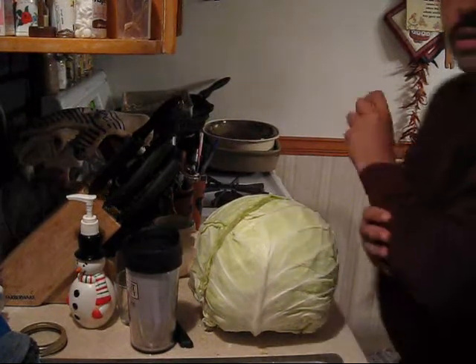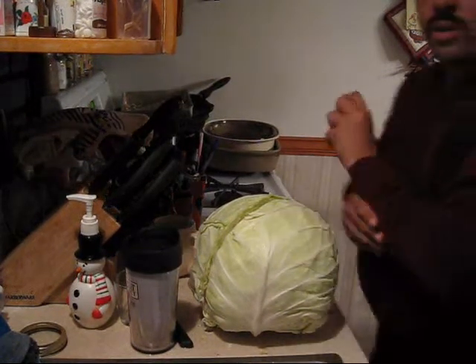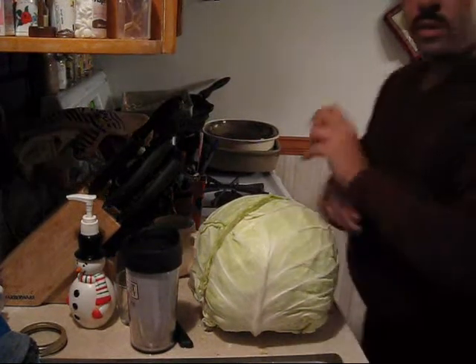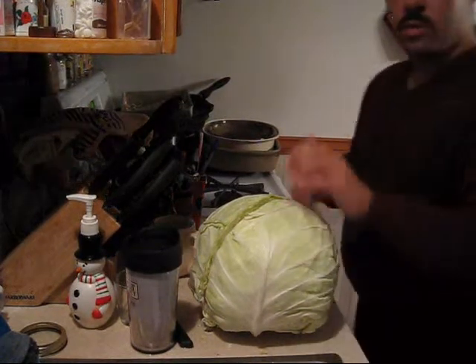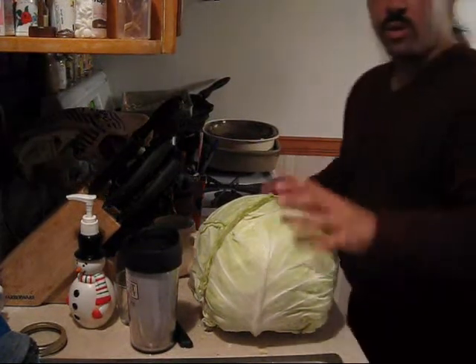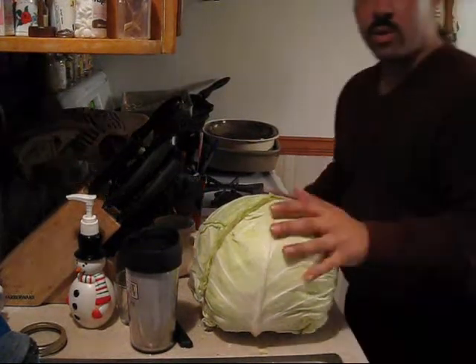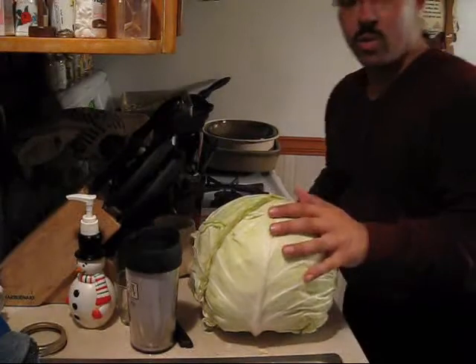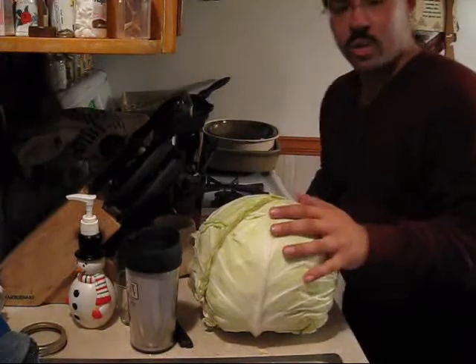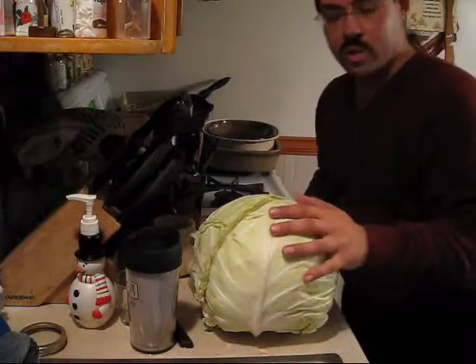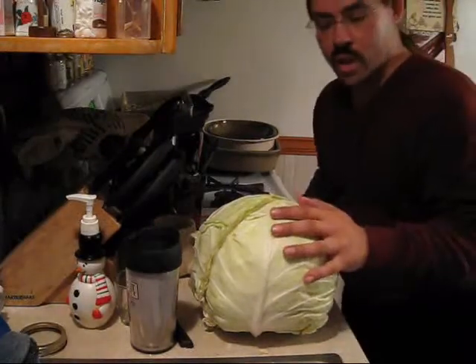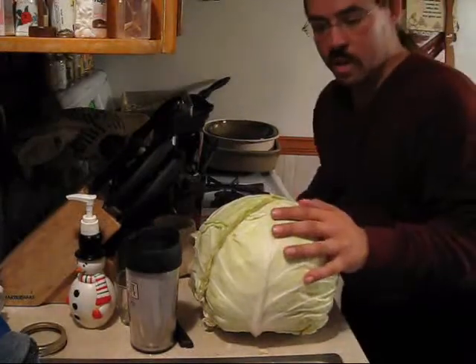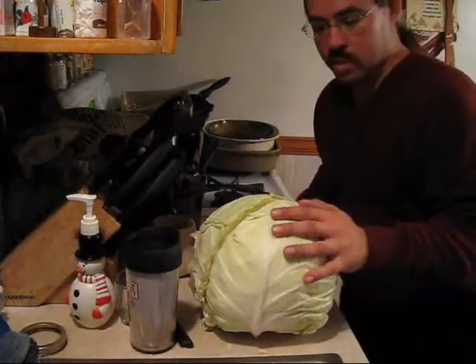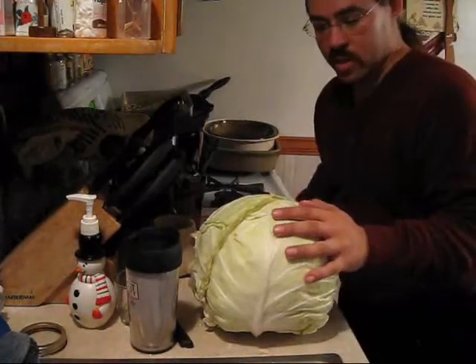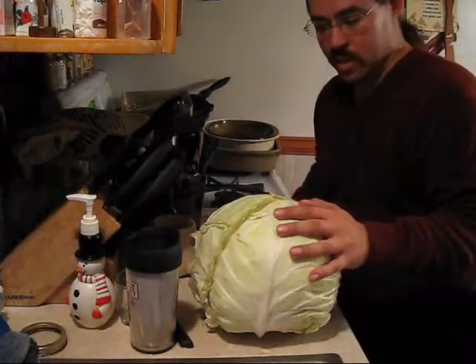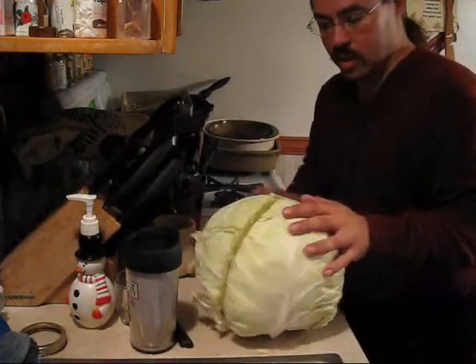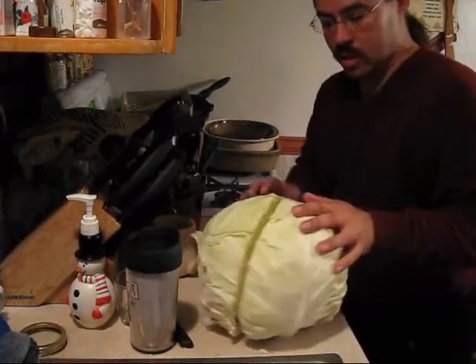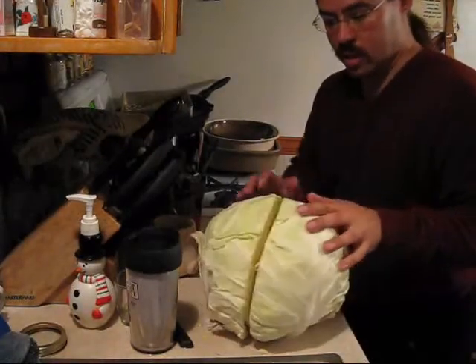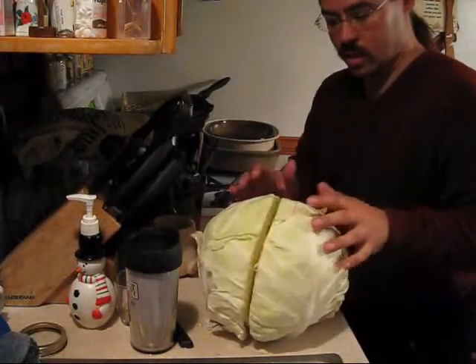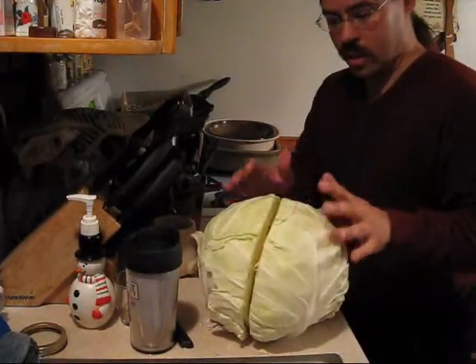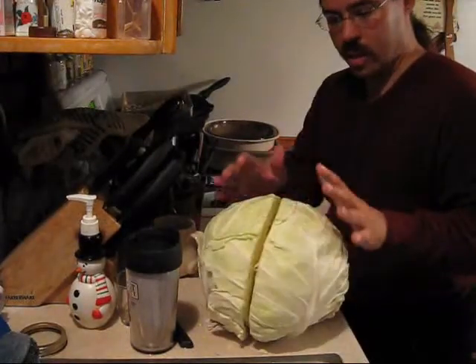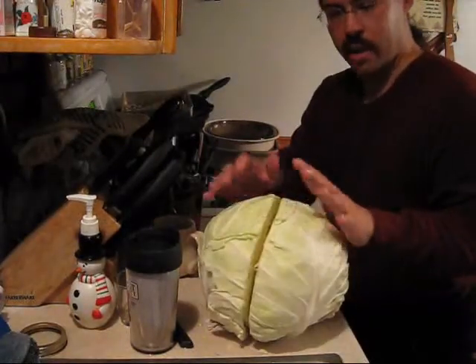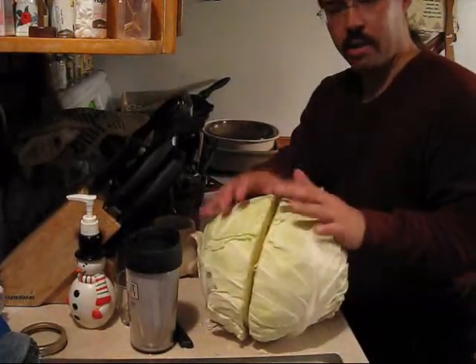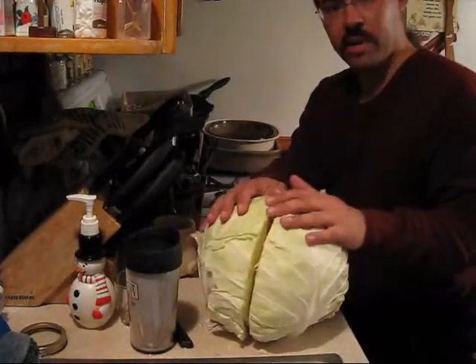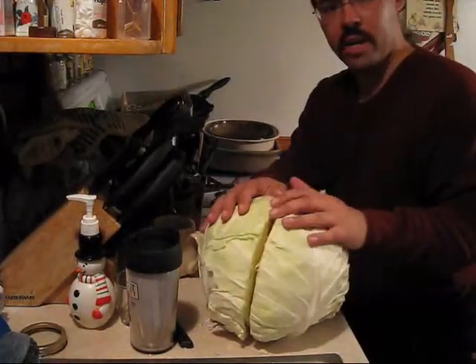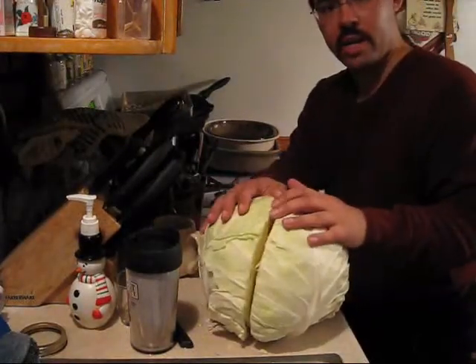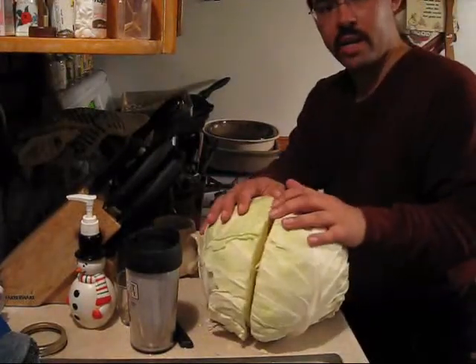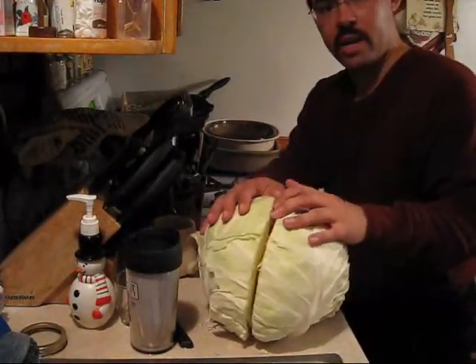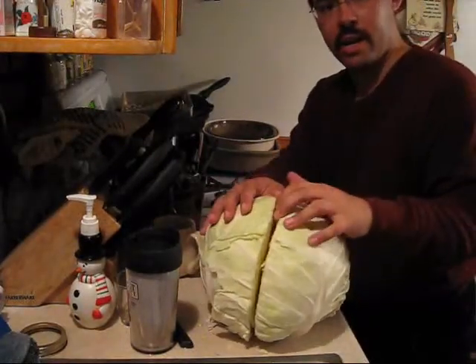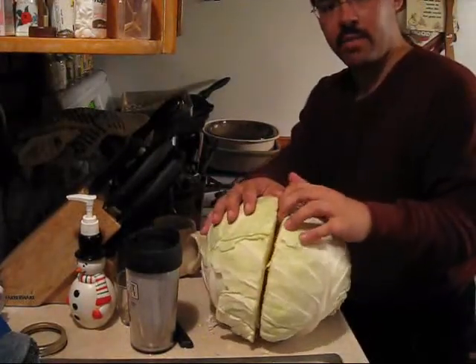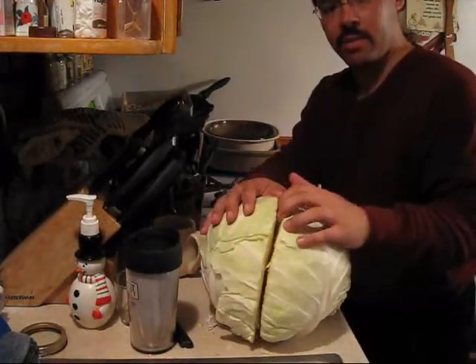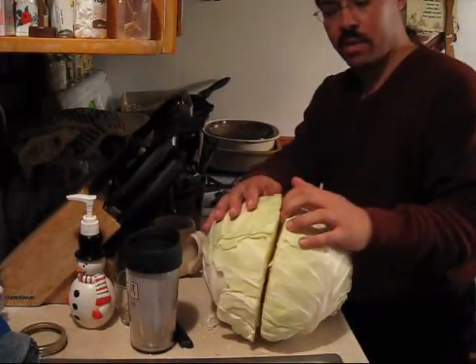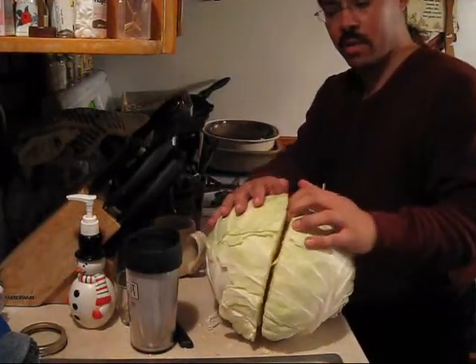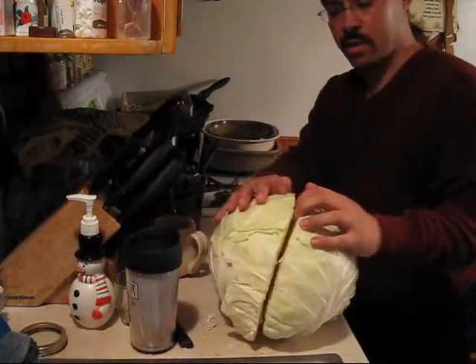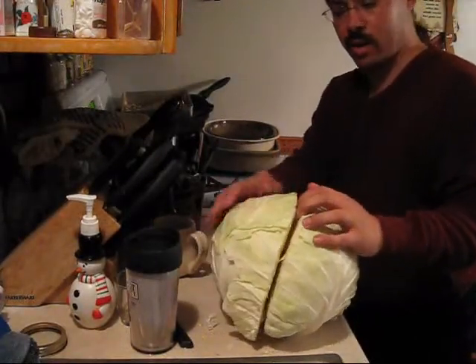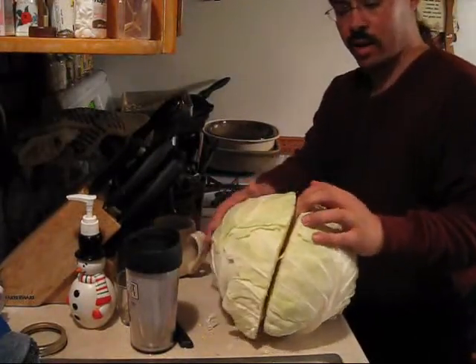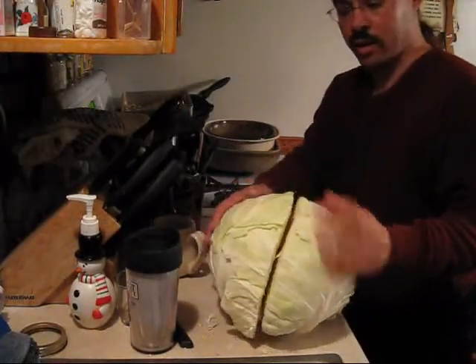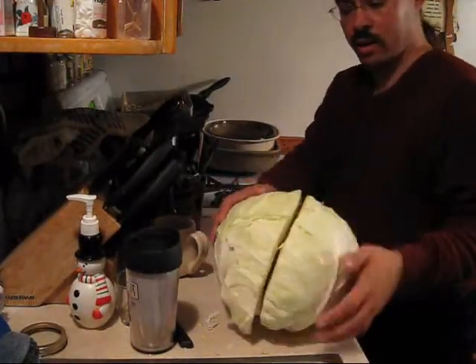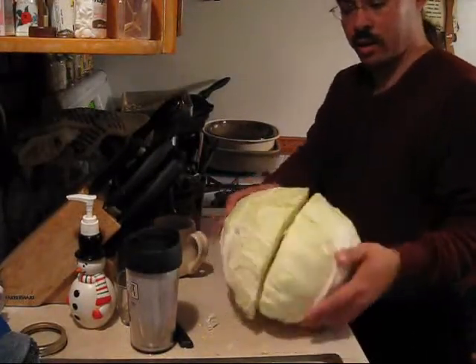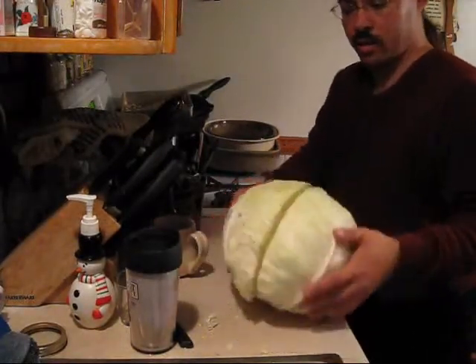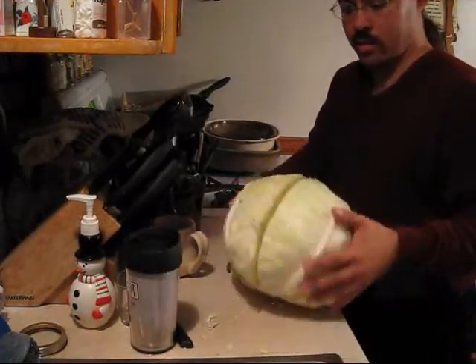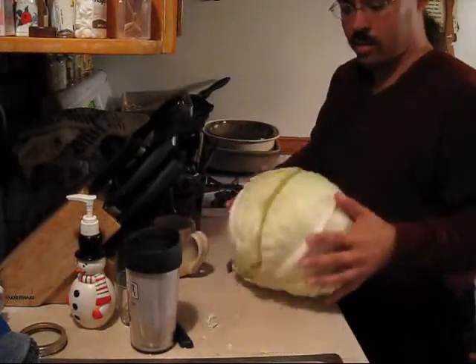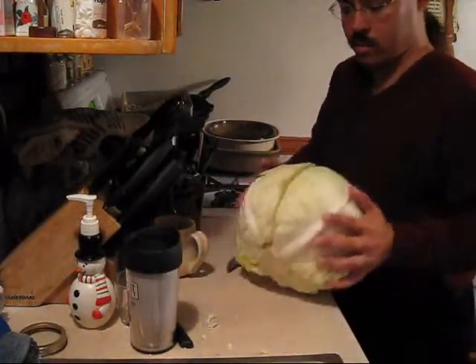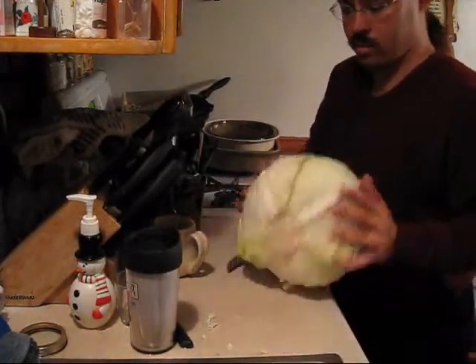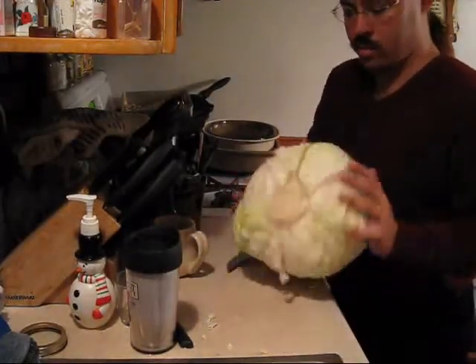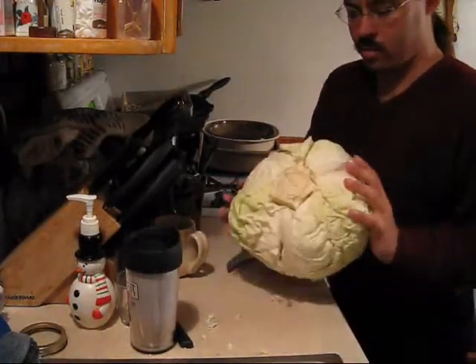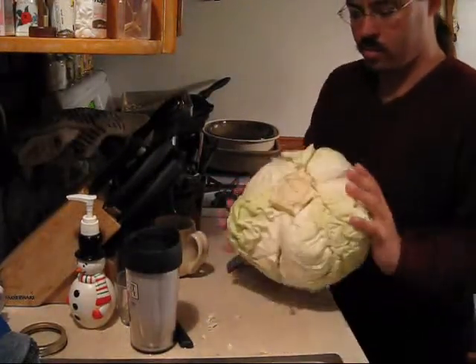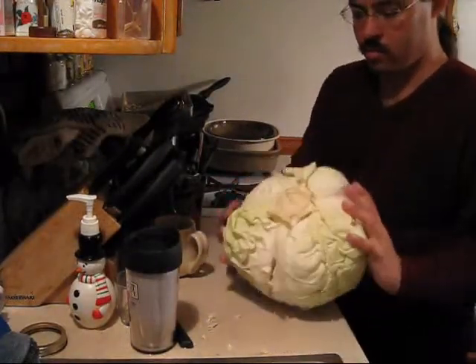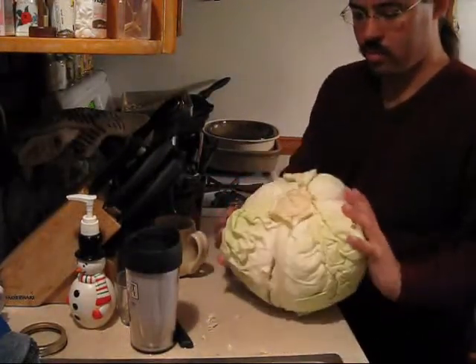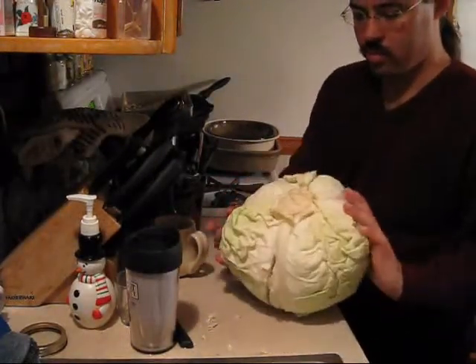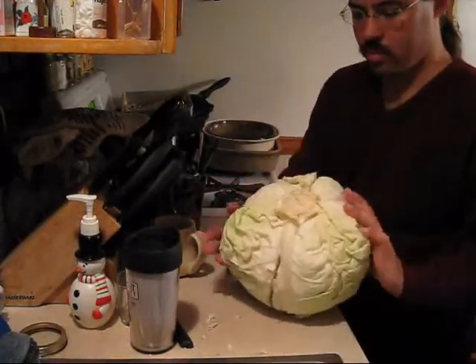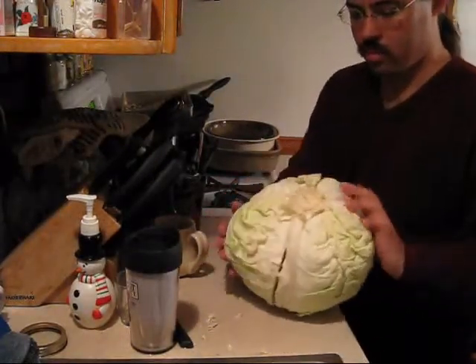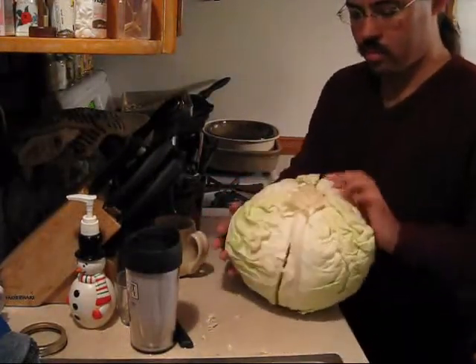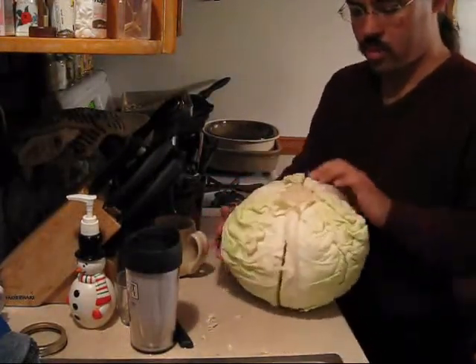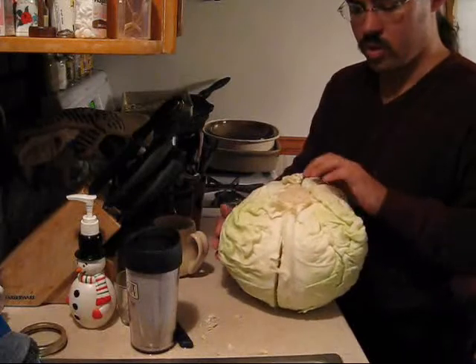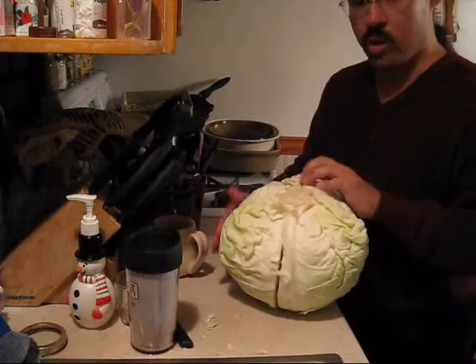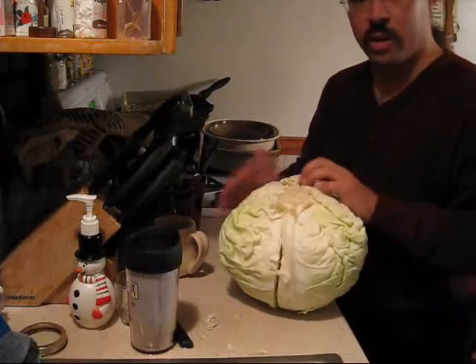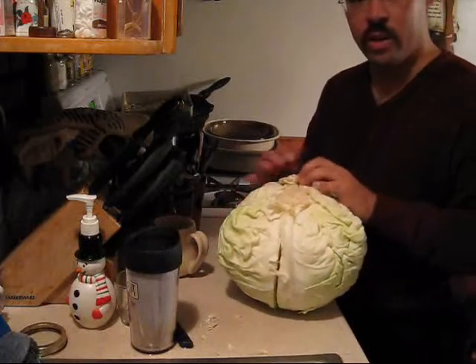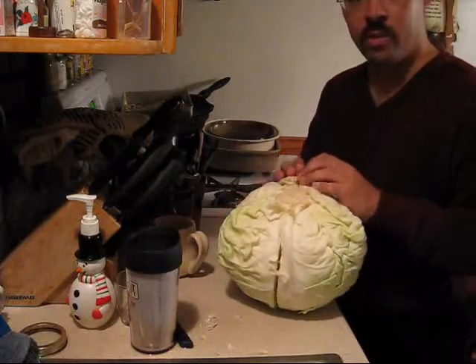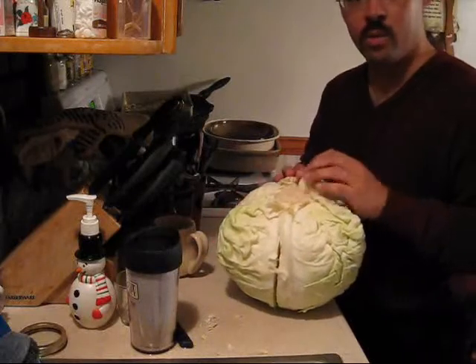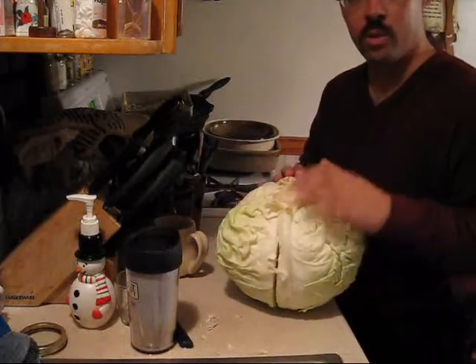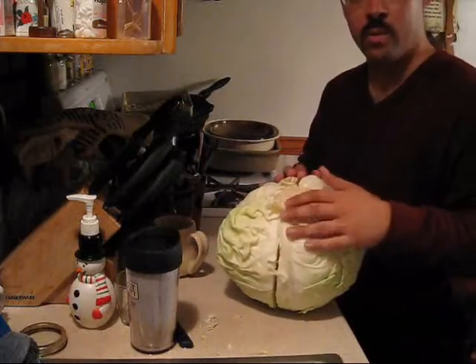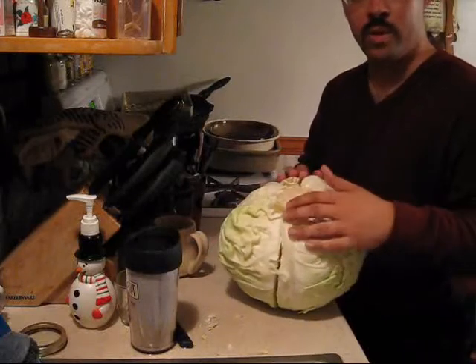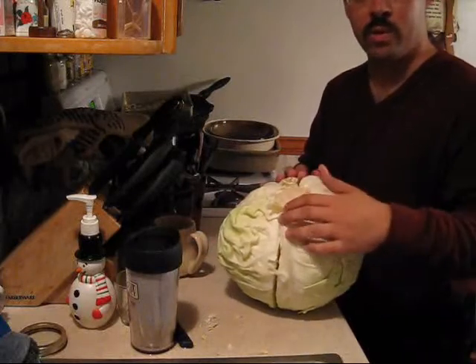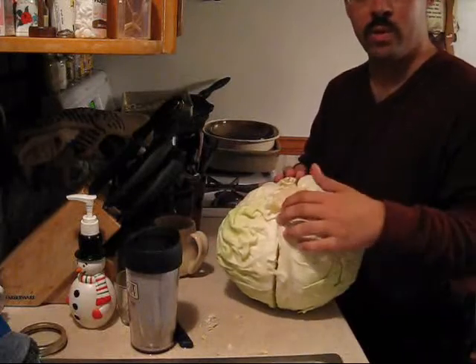So I'm going to core this cabbage. I'm cutting it in half and start here, work my way through.